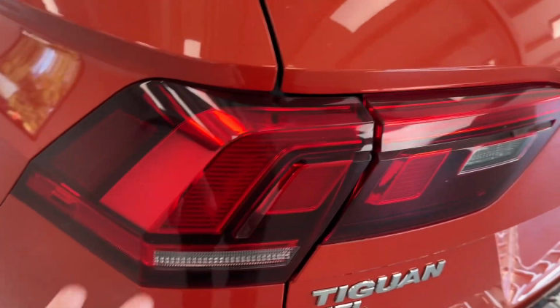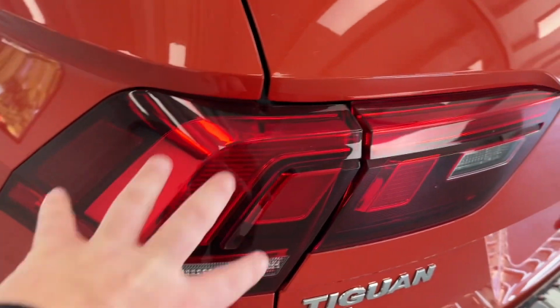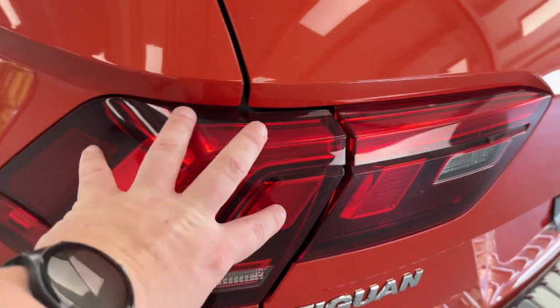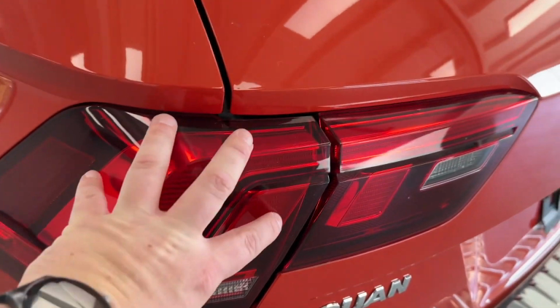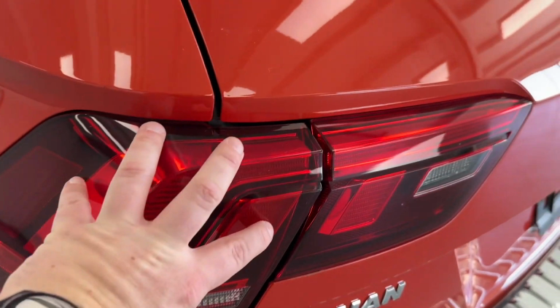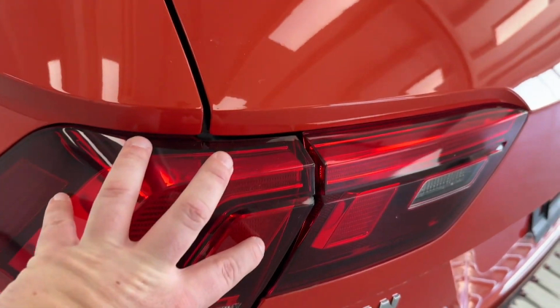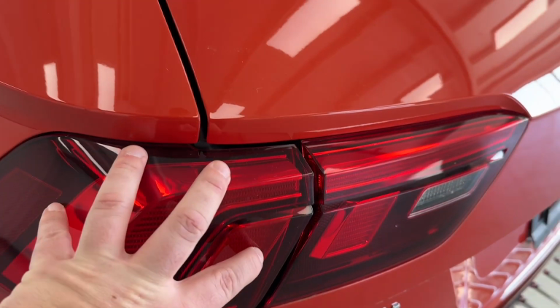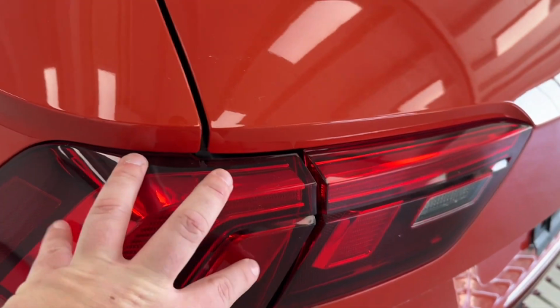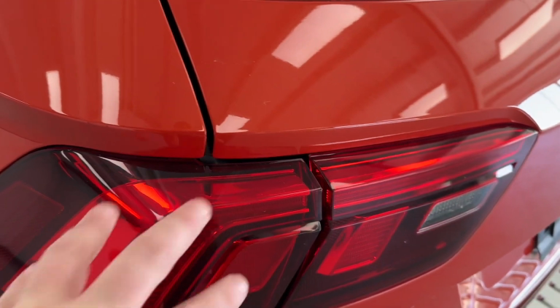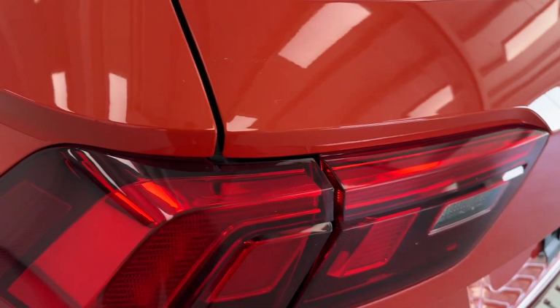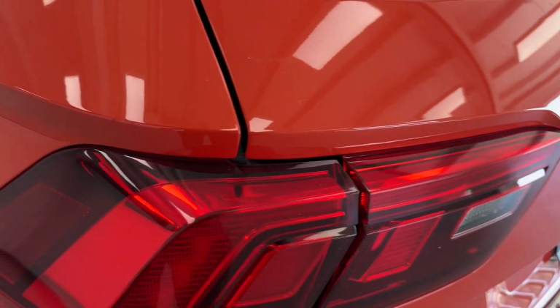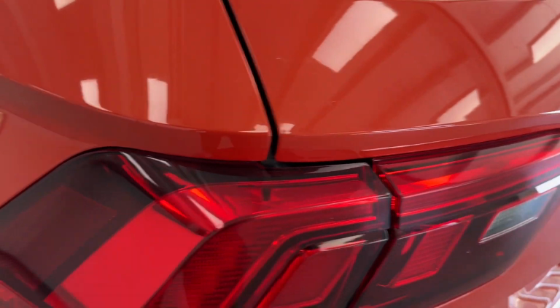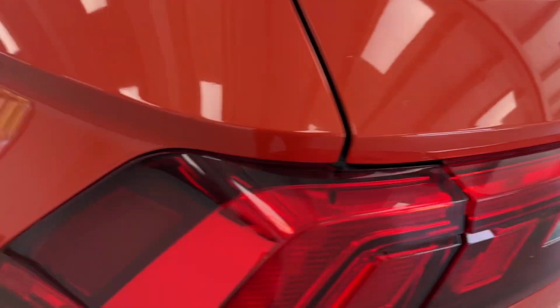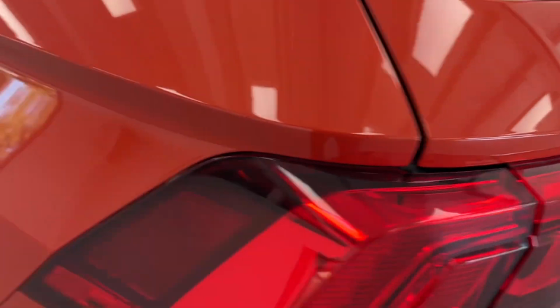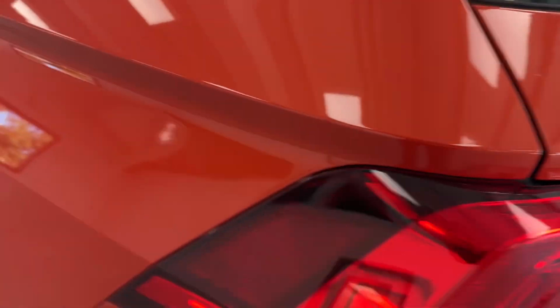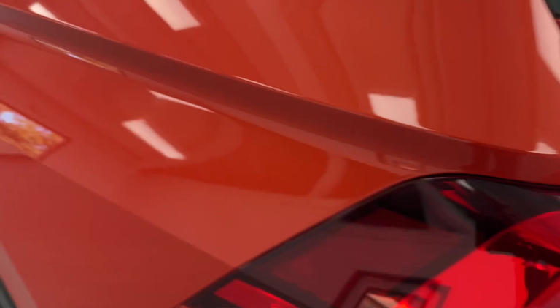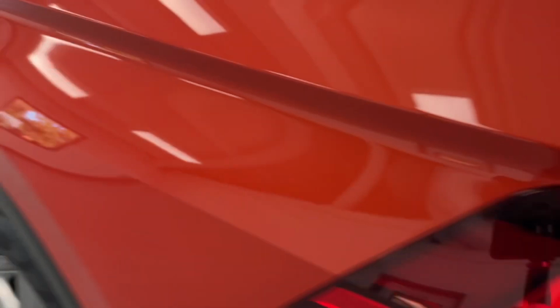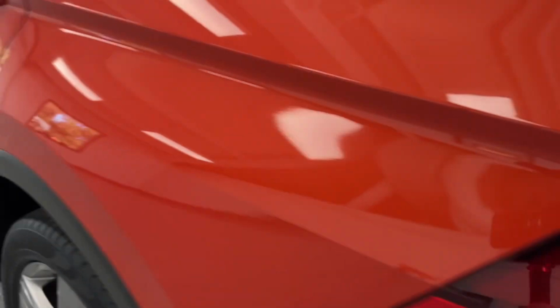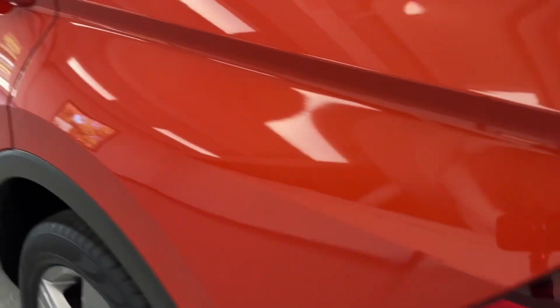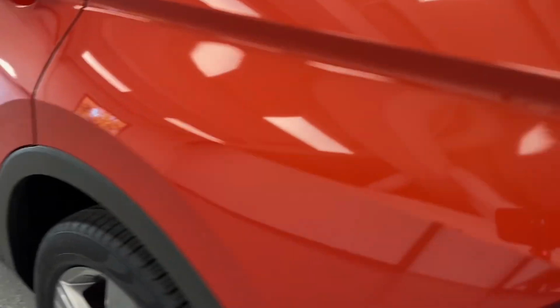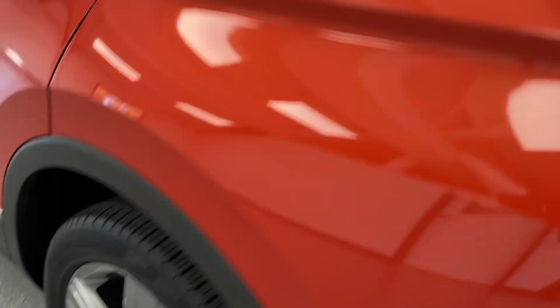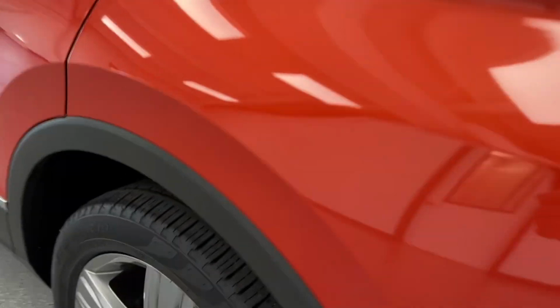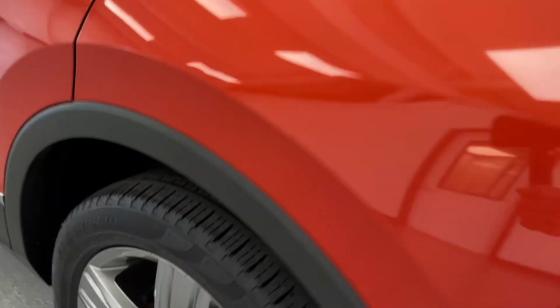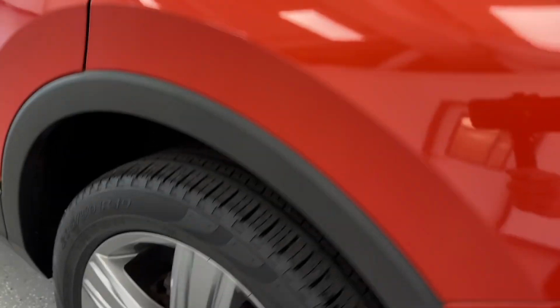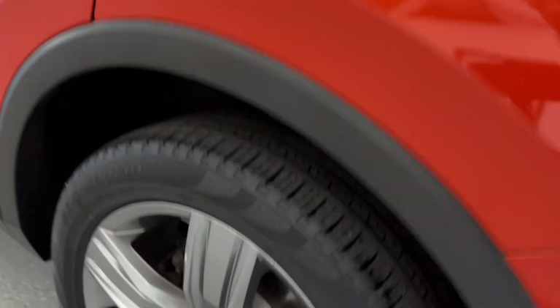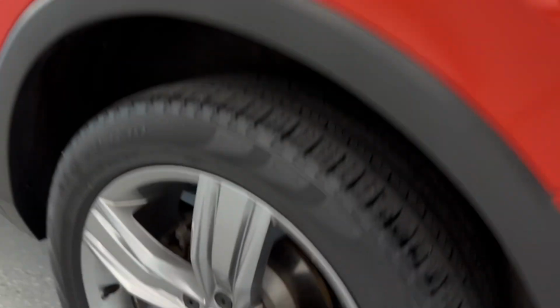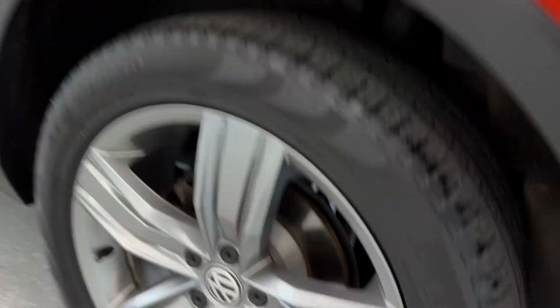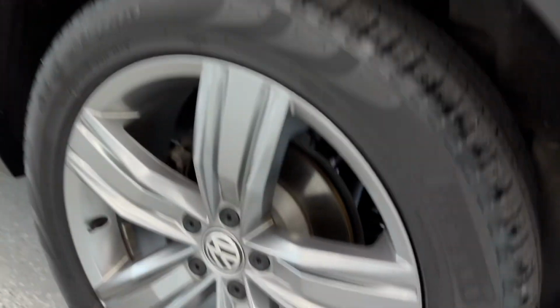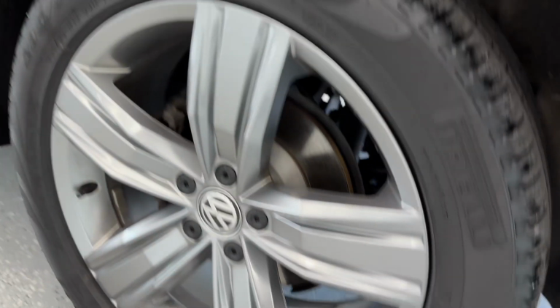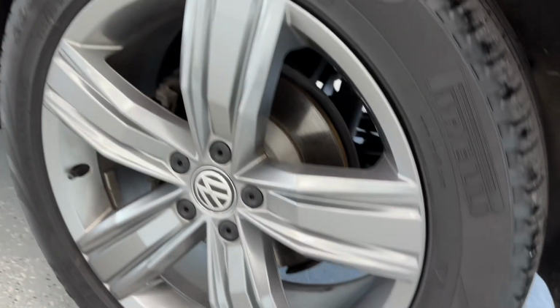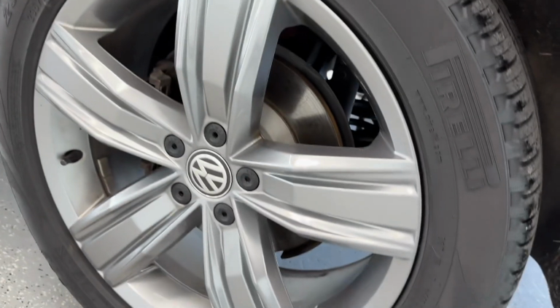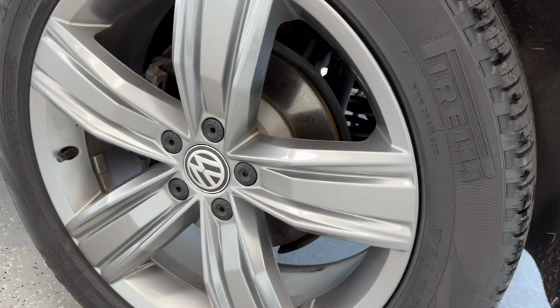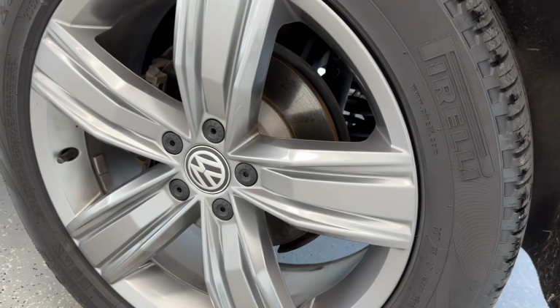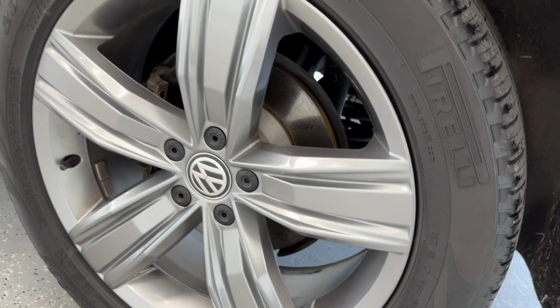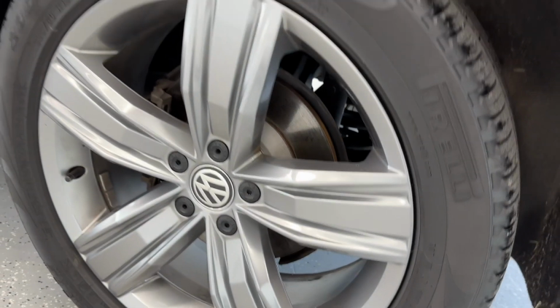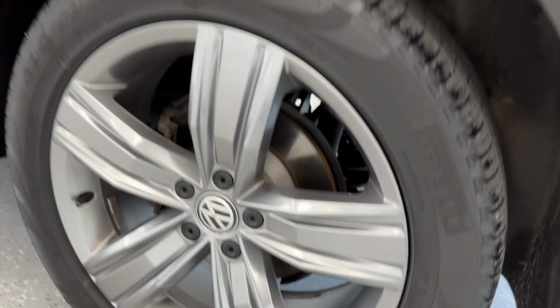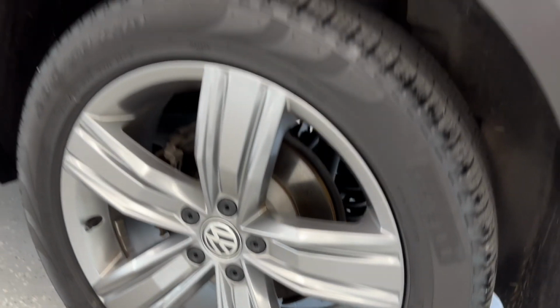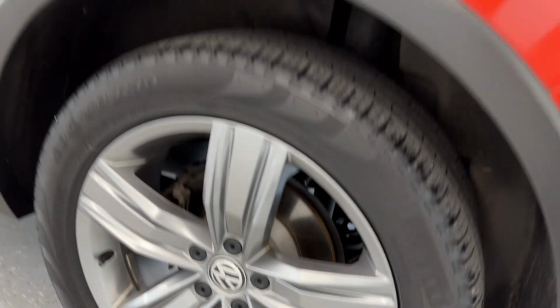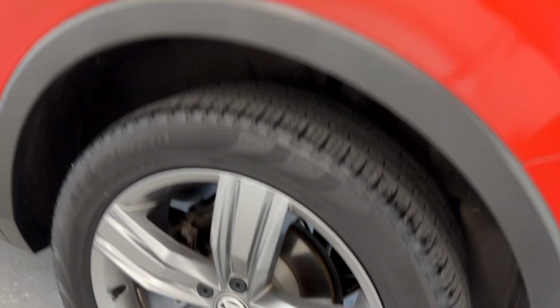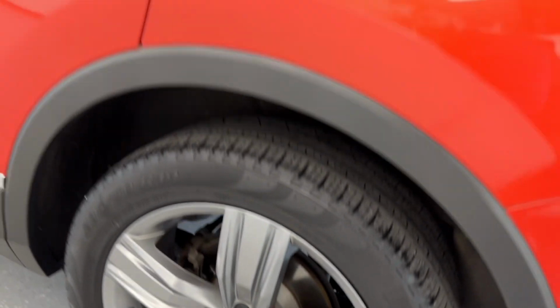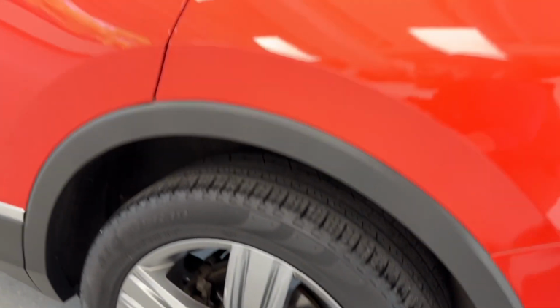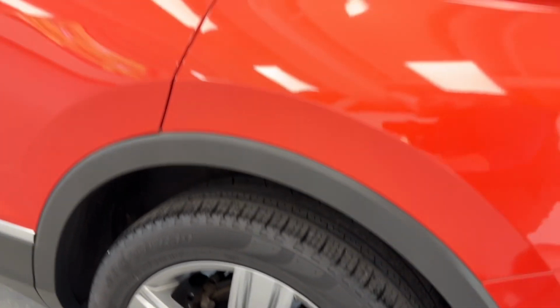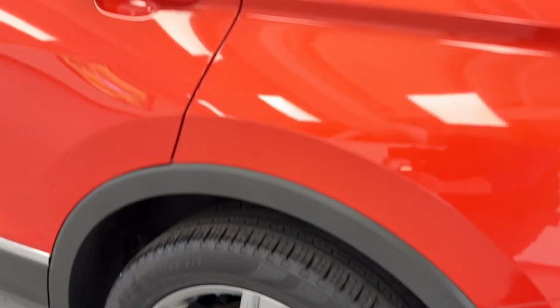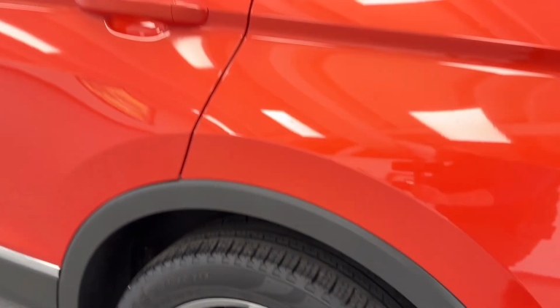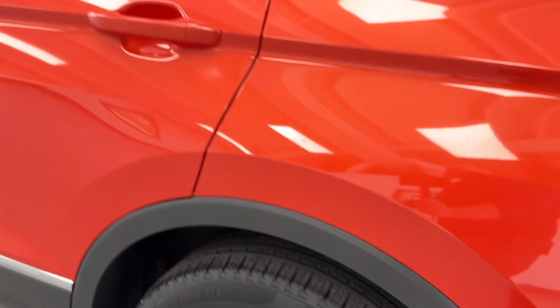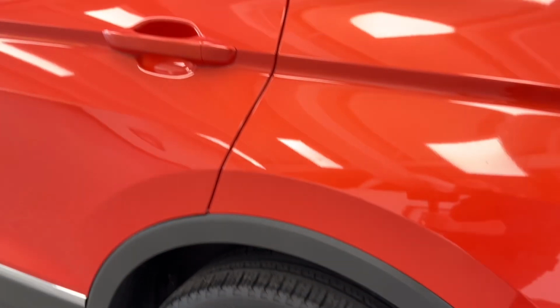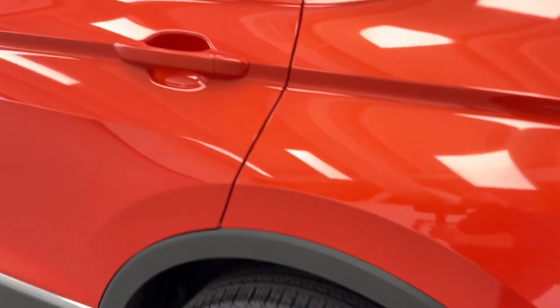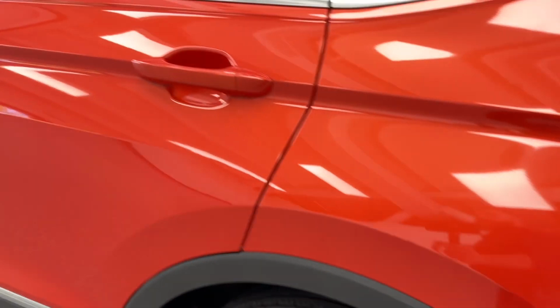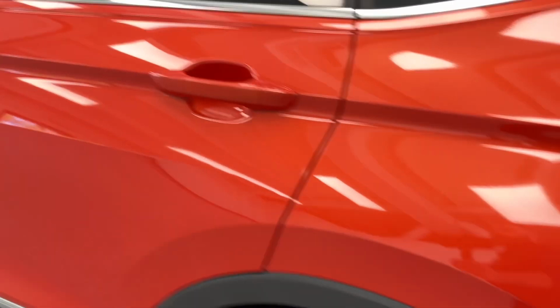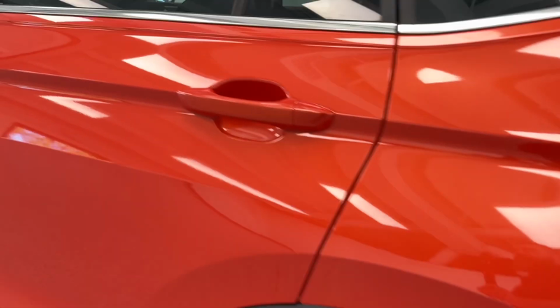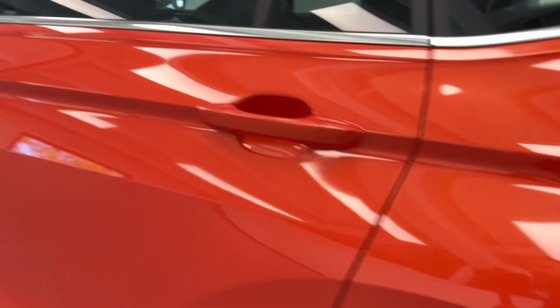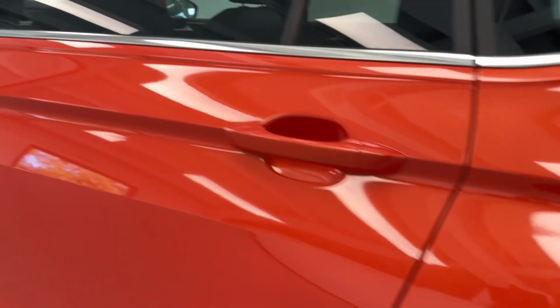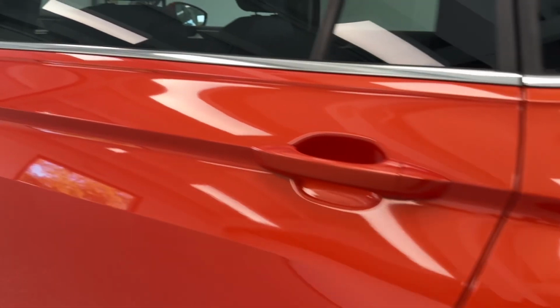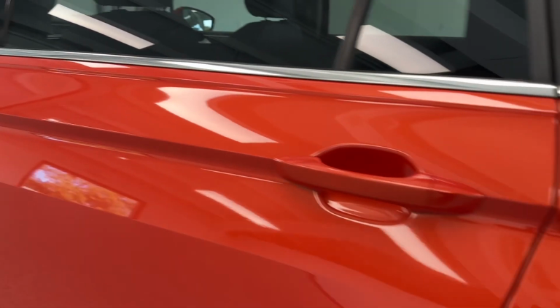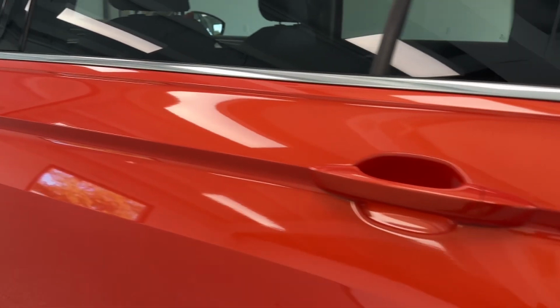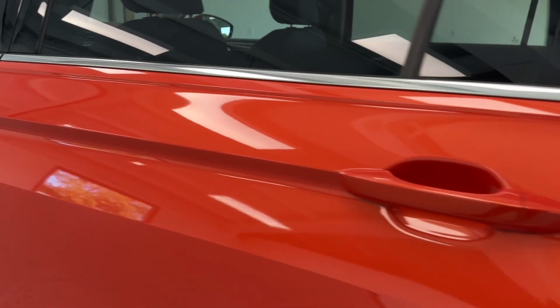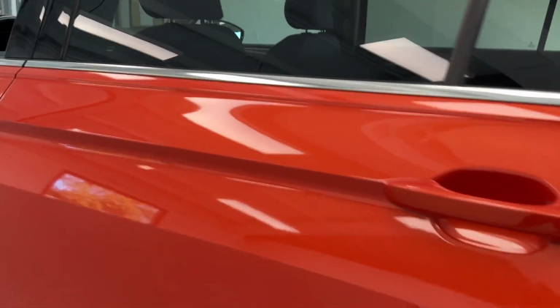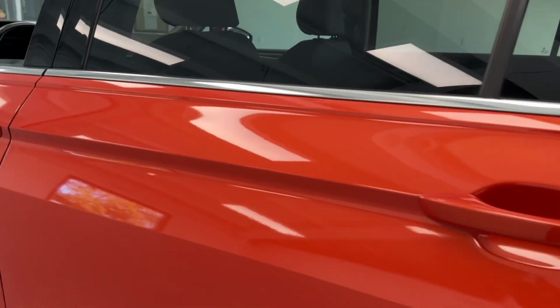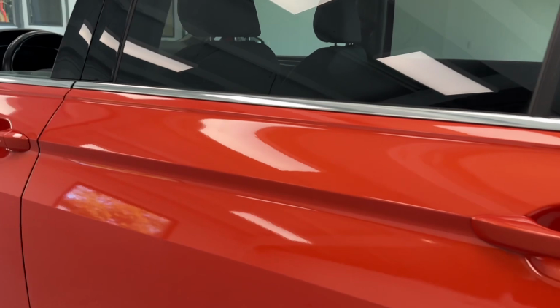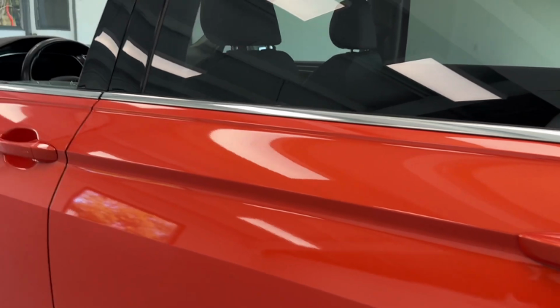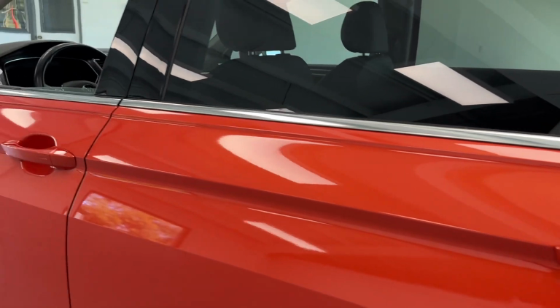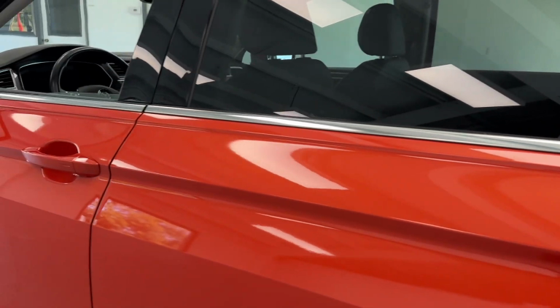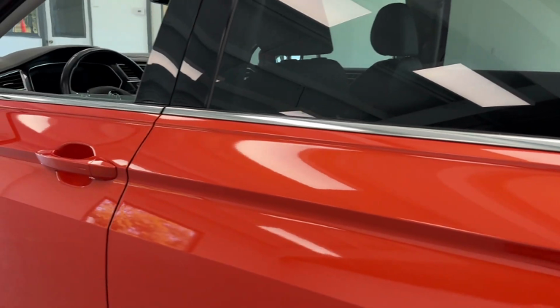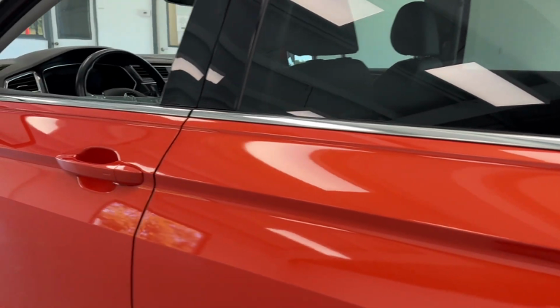Tail lights are clear — no cracks, no condensation. As far as the wheels, really good shape. No dents or dings to the vehicle body.